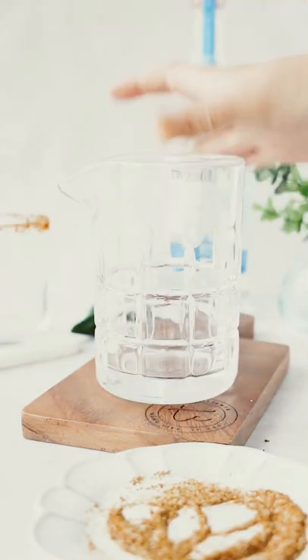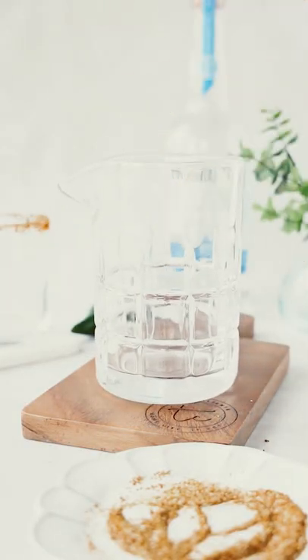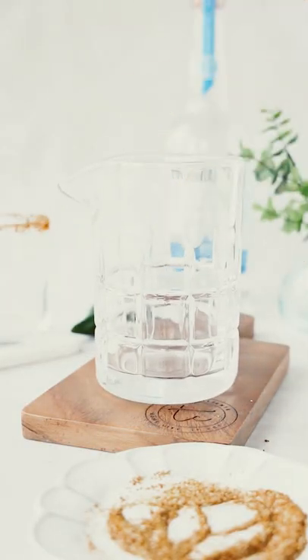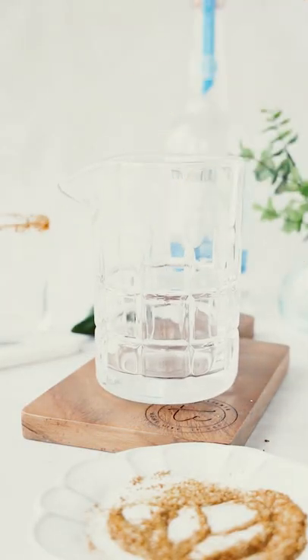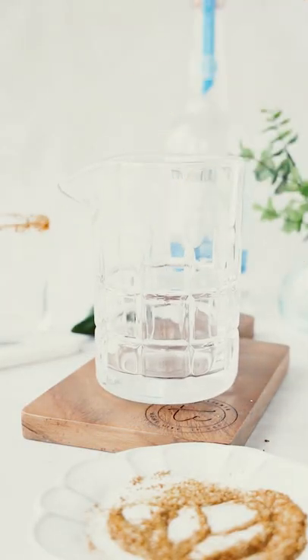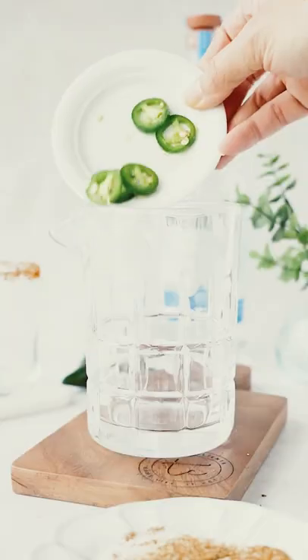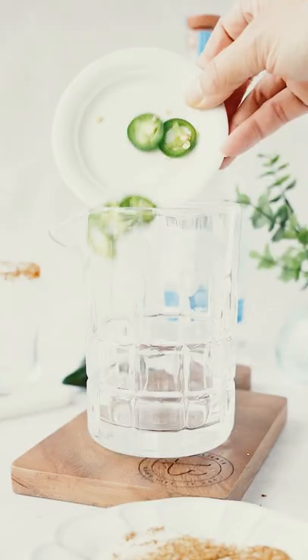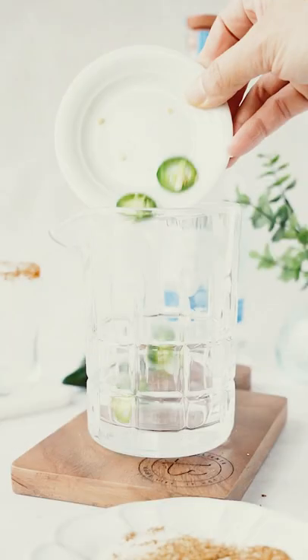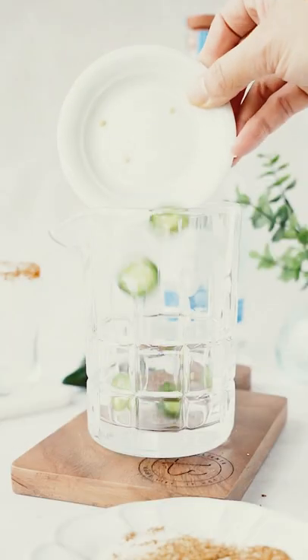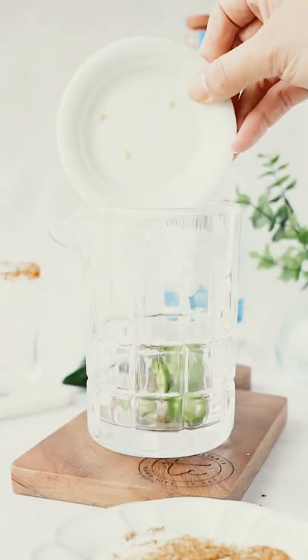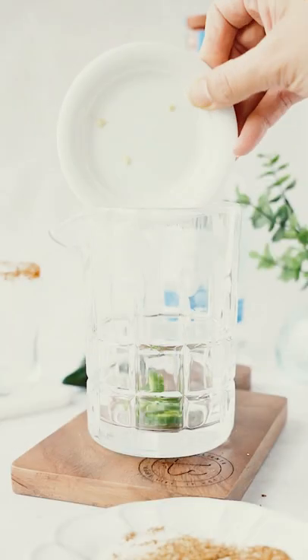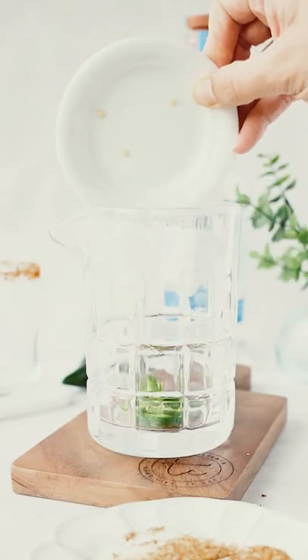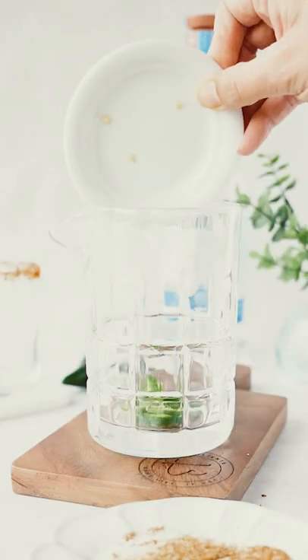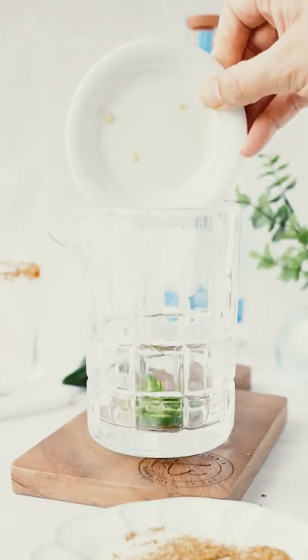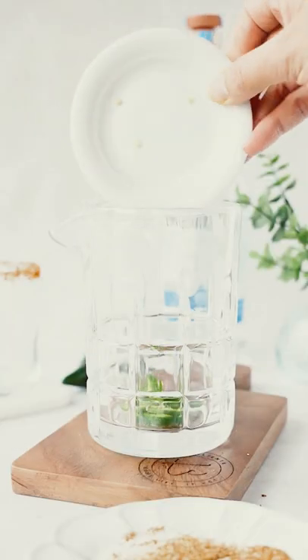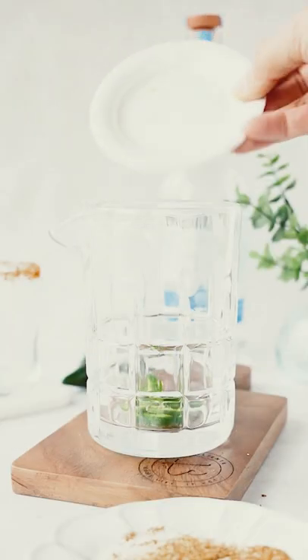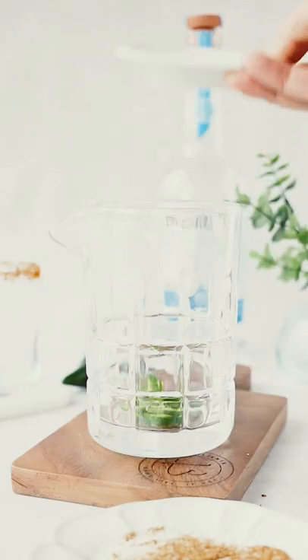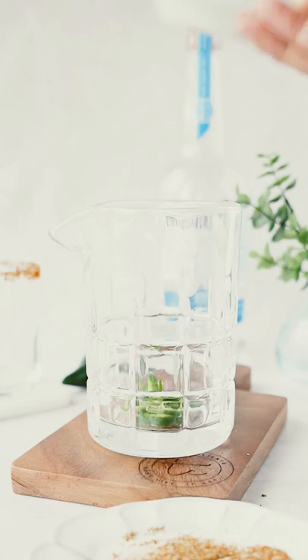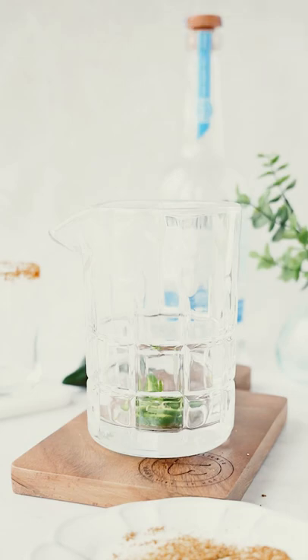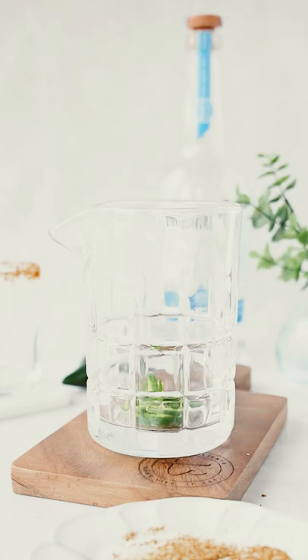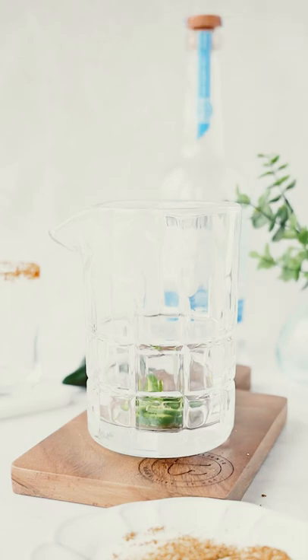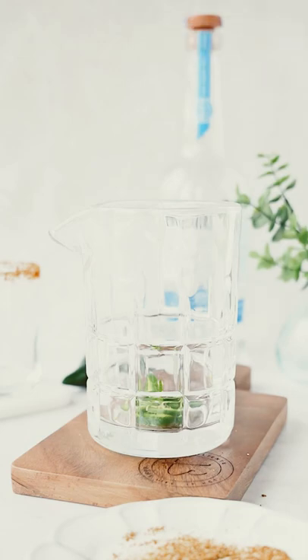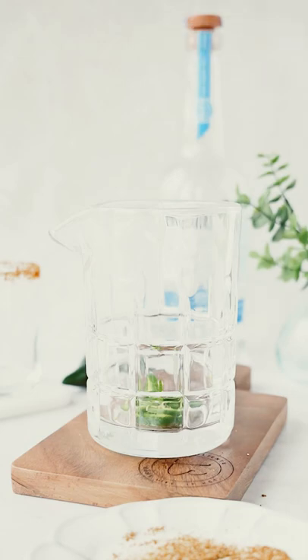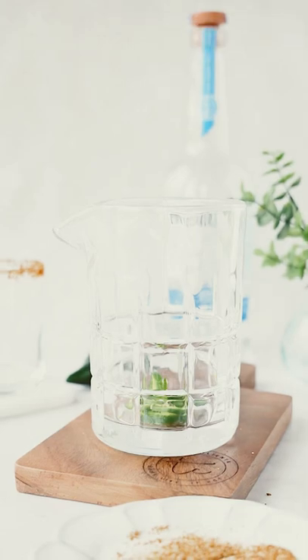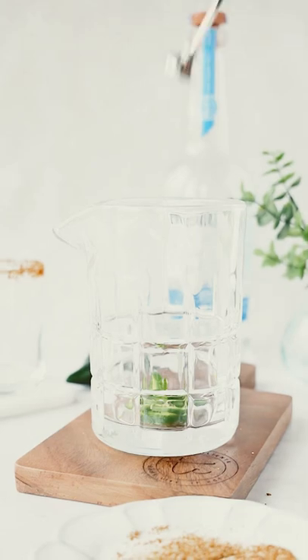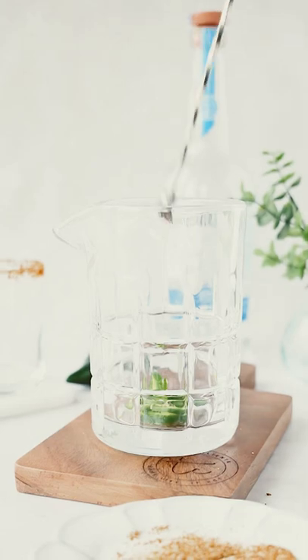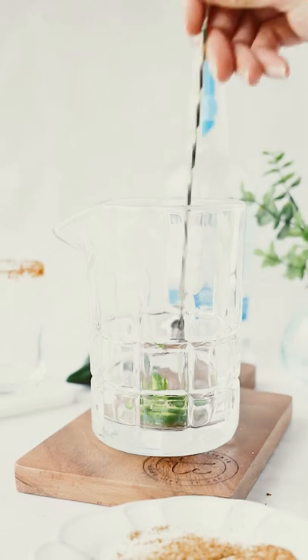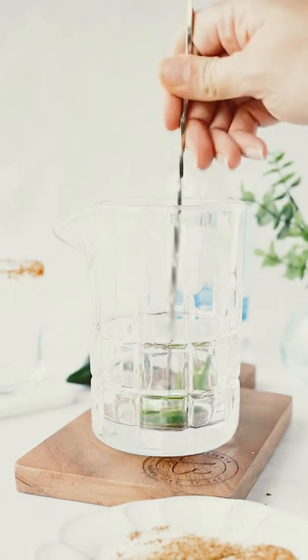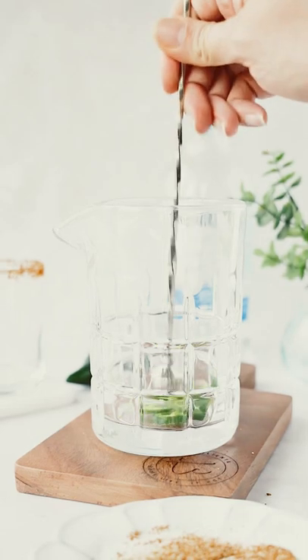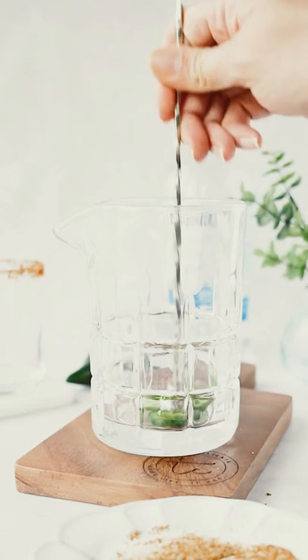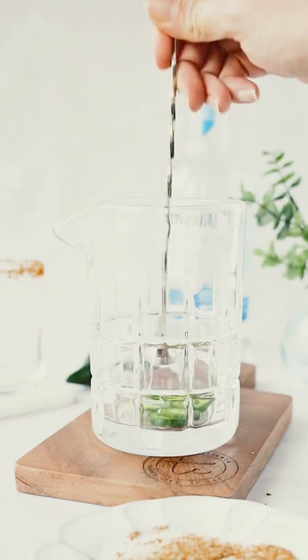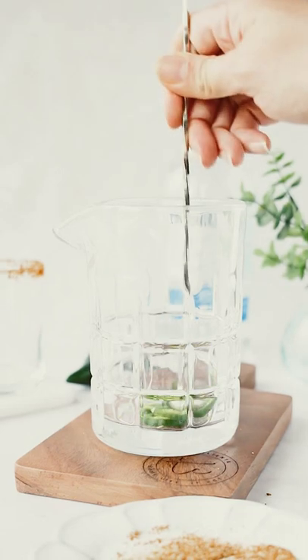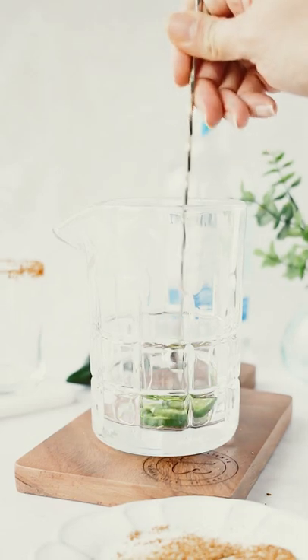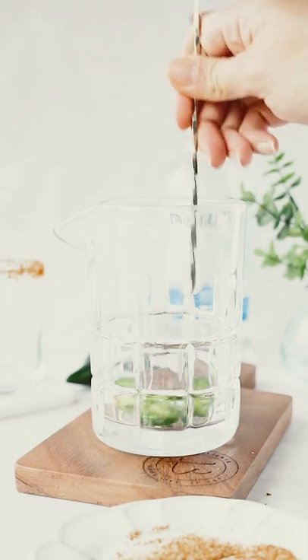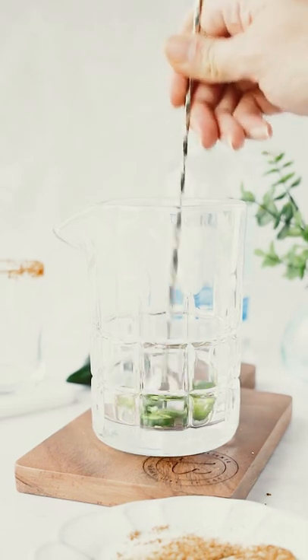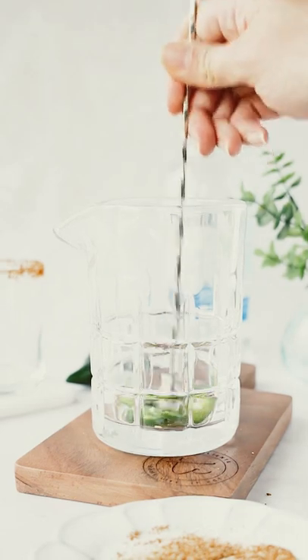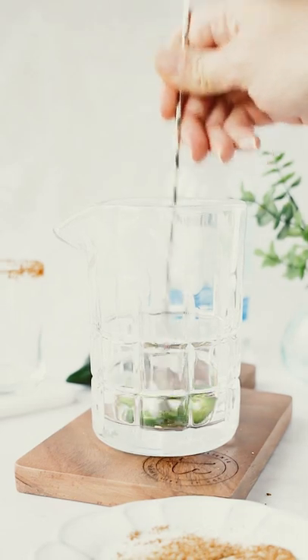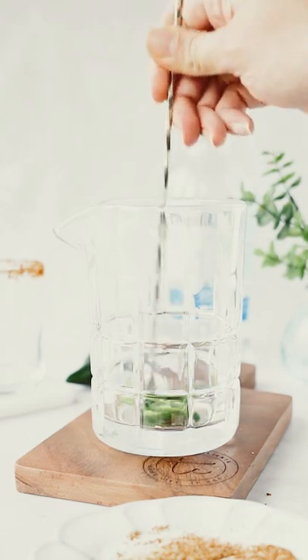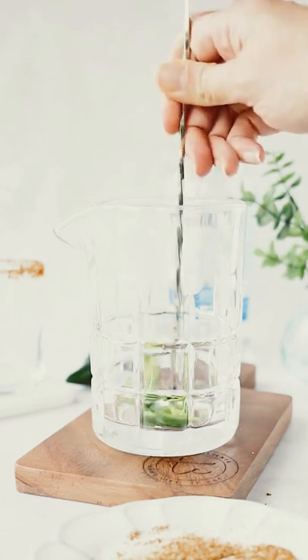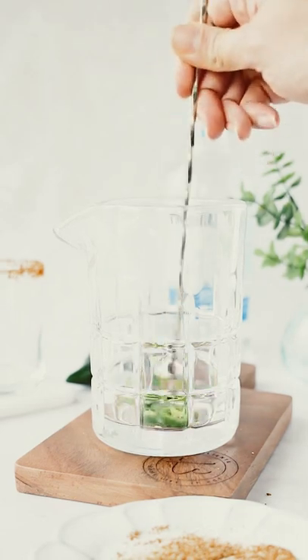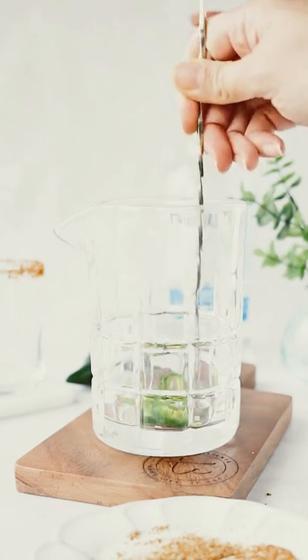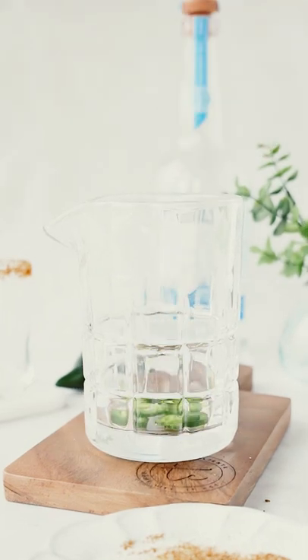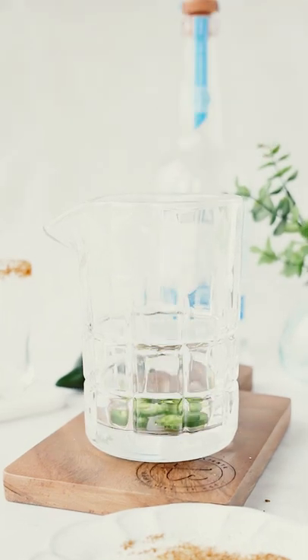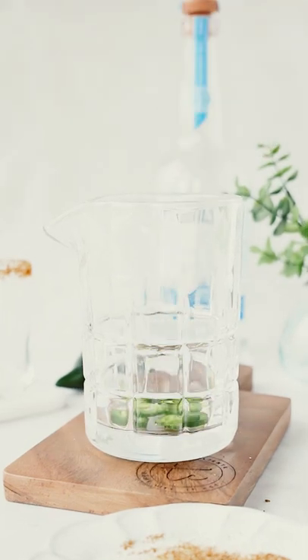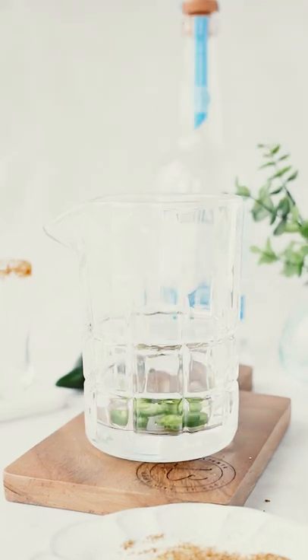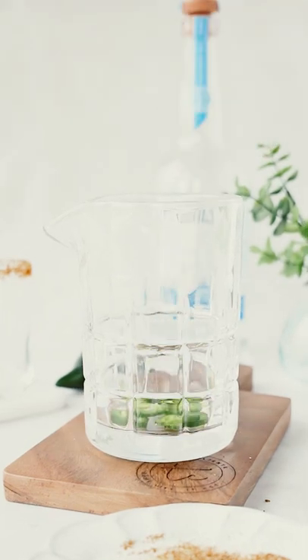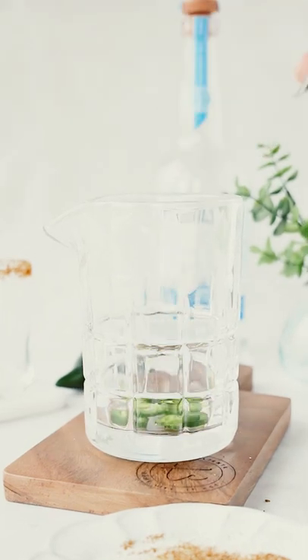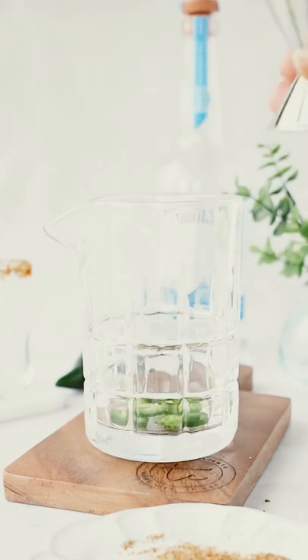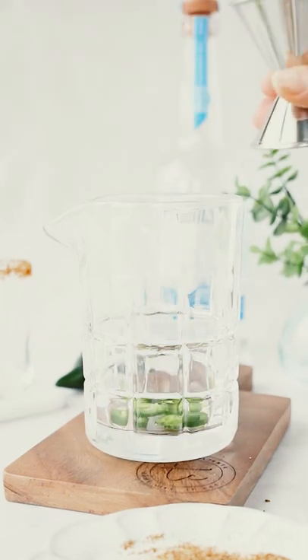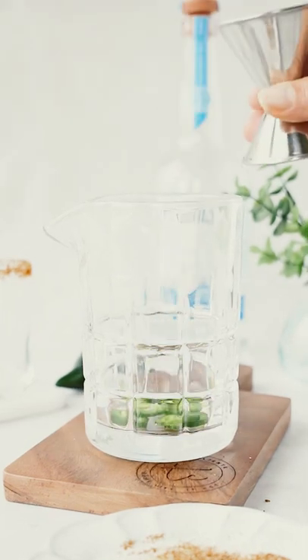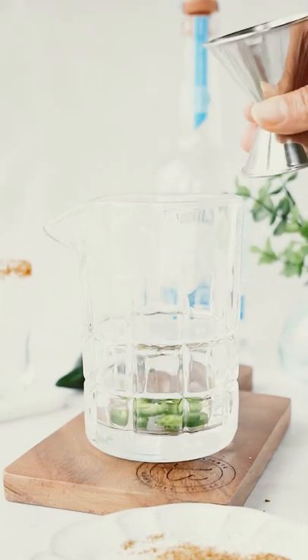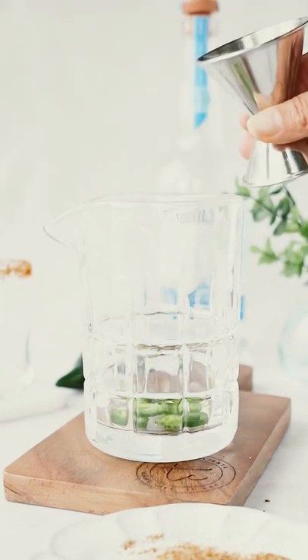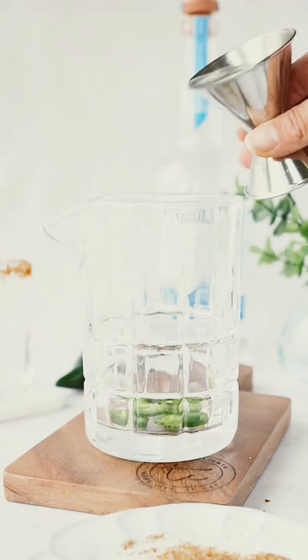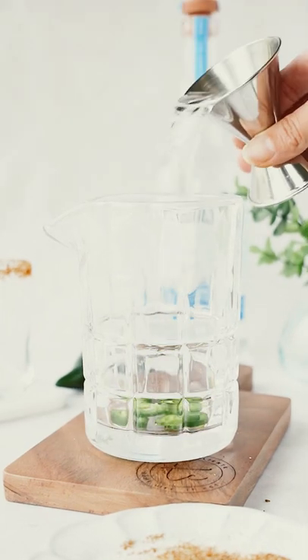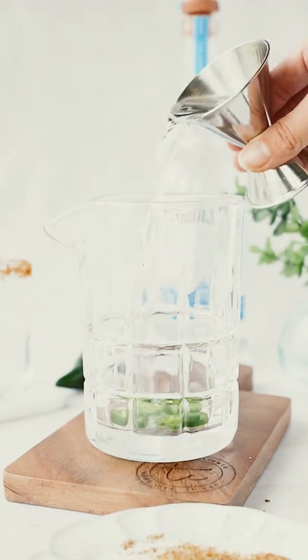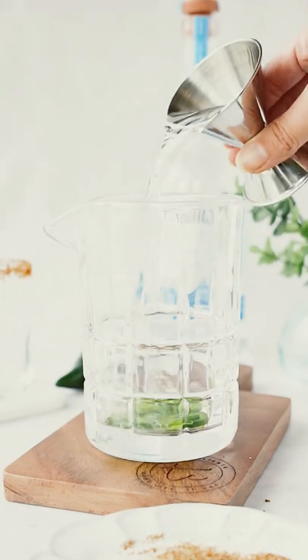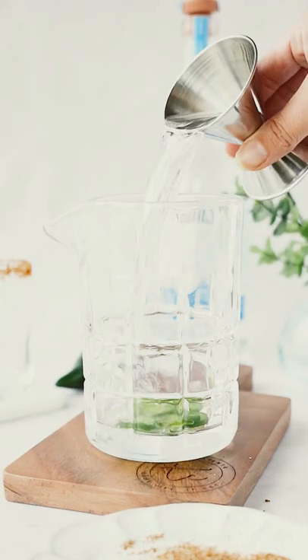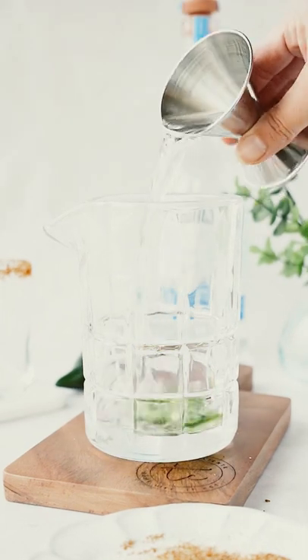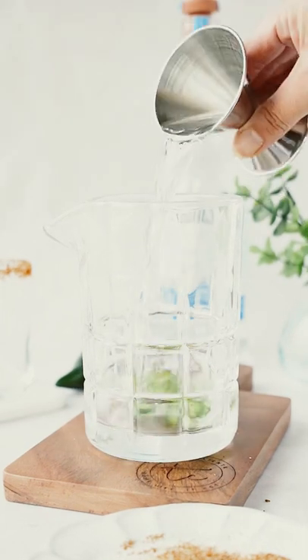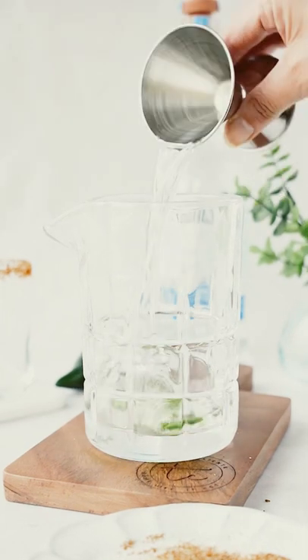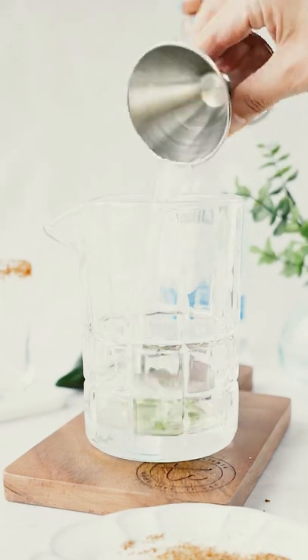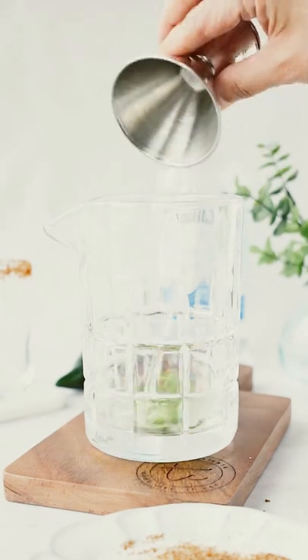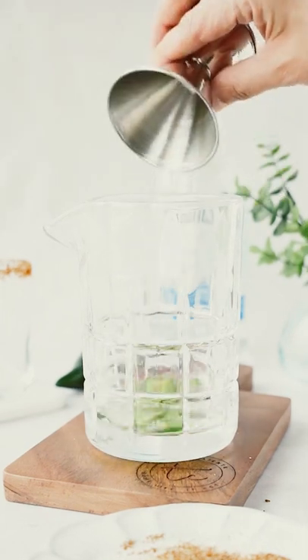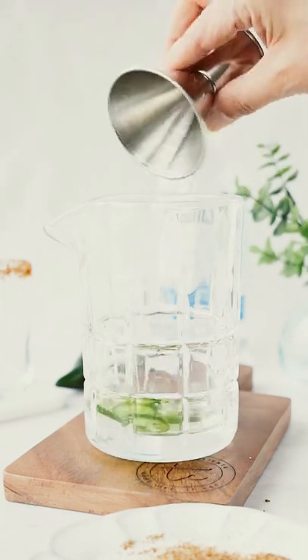Next, use a cocktail shaker or mixing glass with some jalapeño slices and muddle them to release their heat.